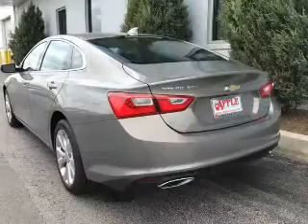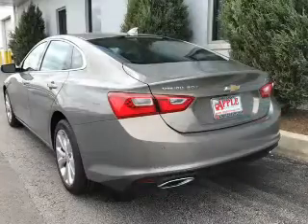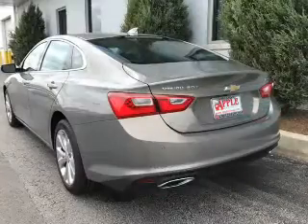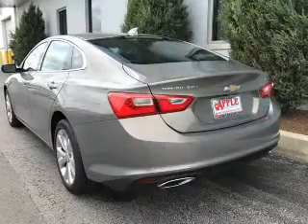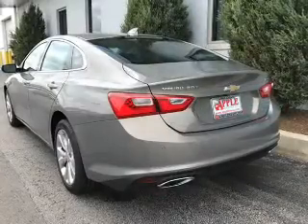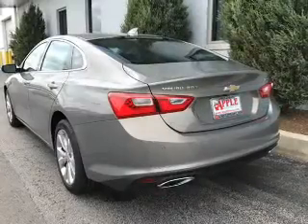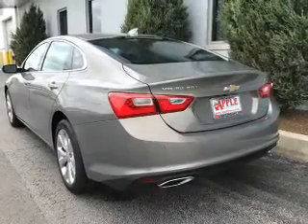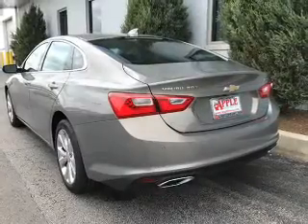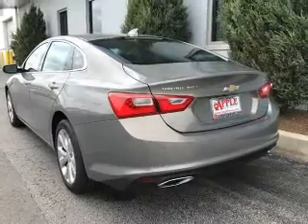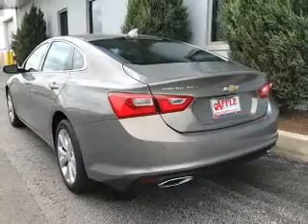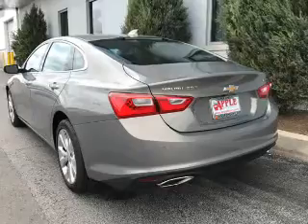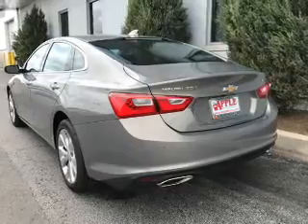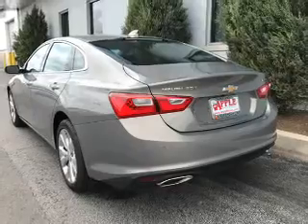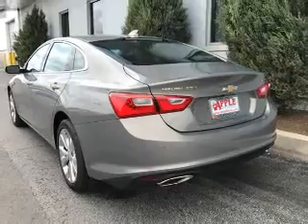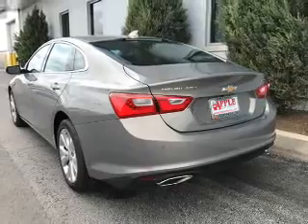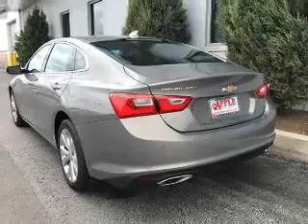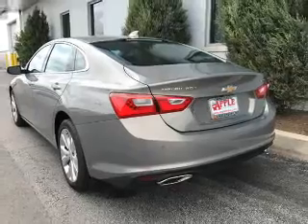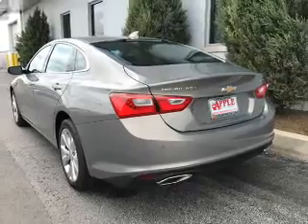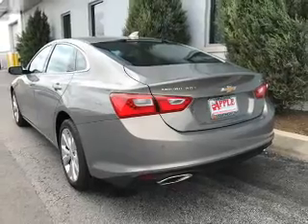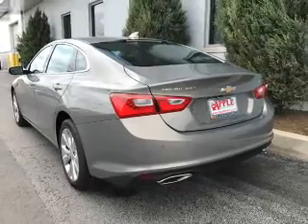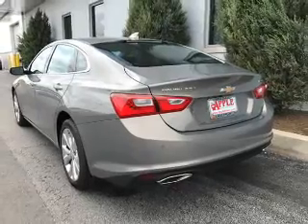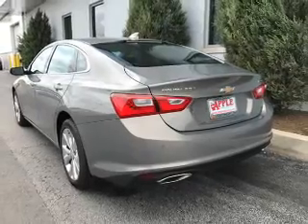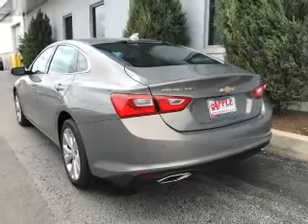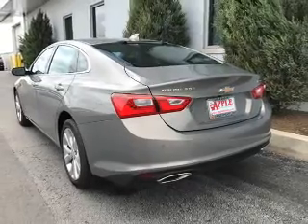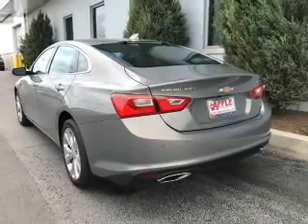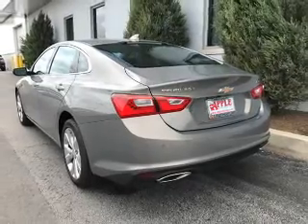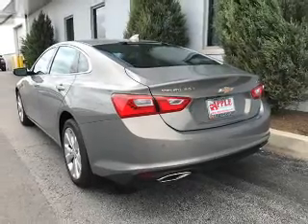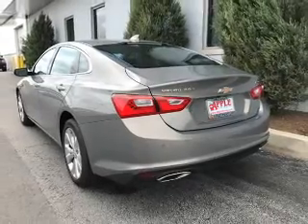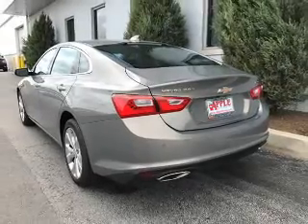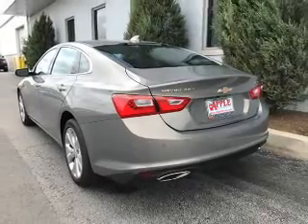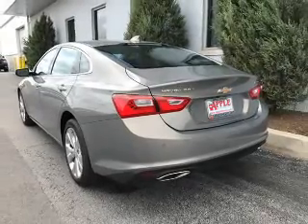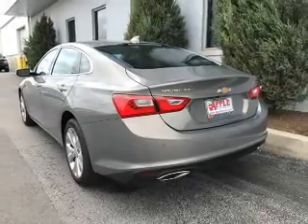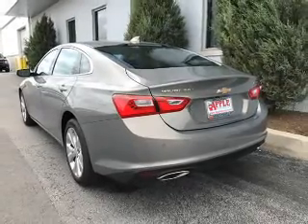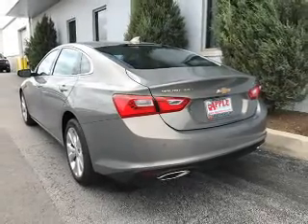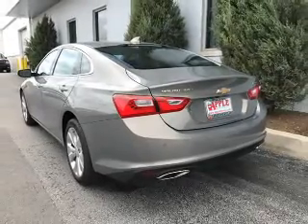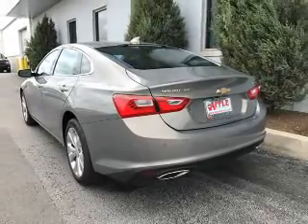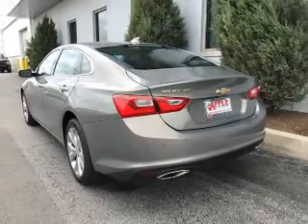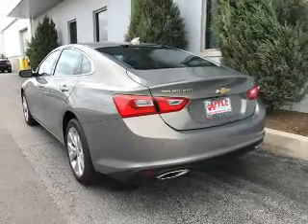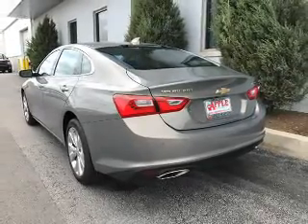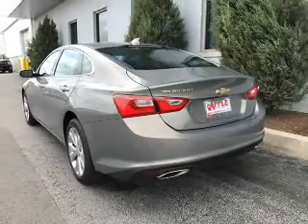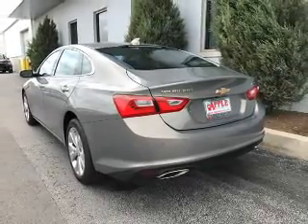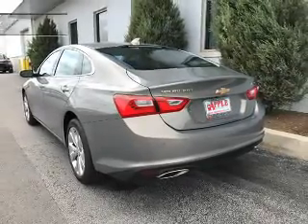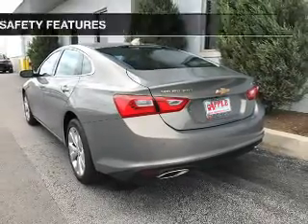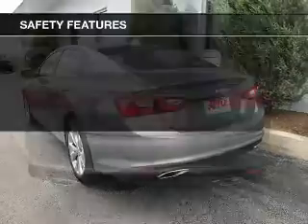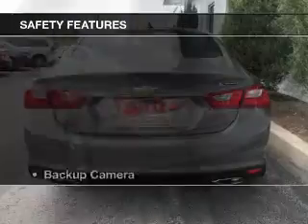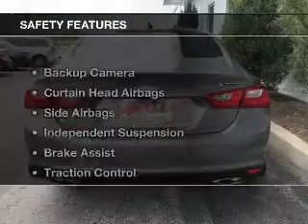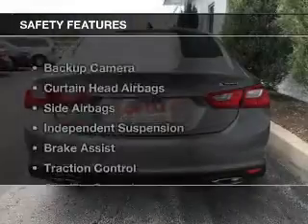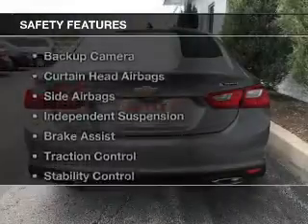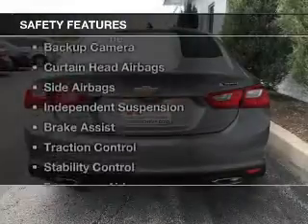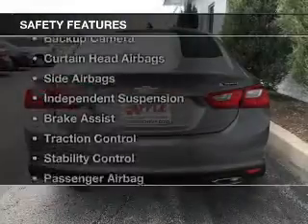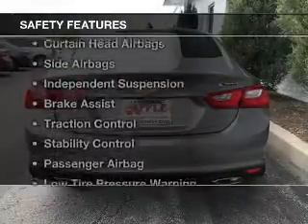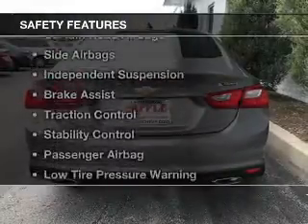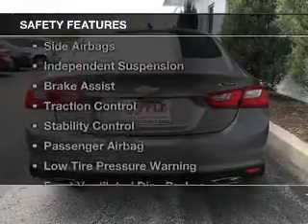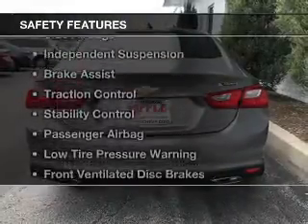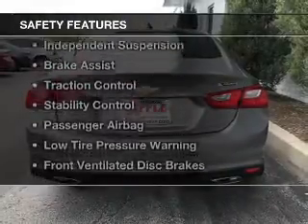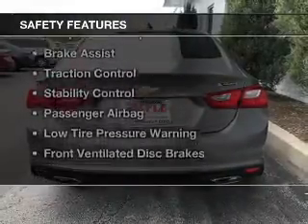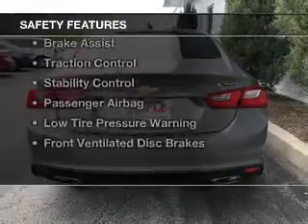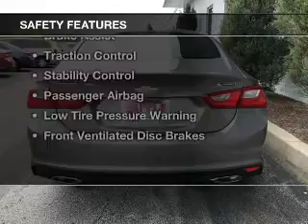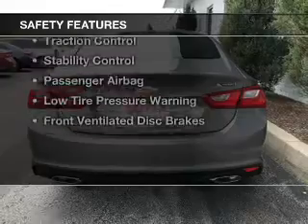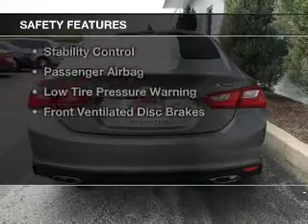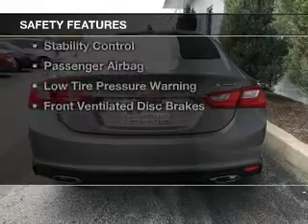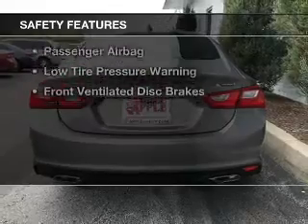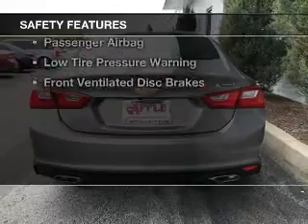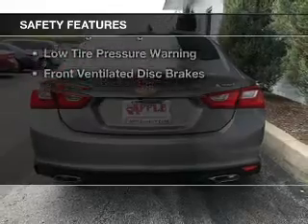Sirius XM satellite radio, digital audio input, and remote start.